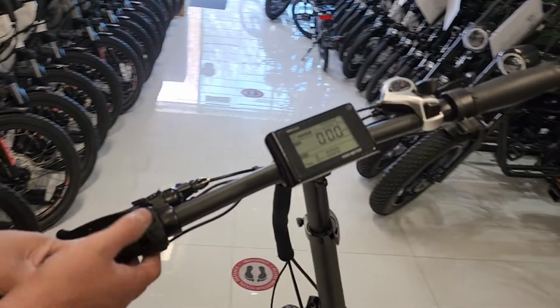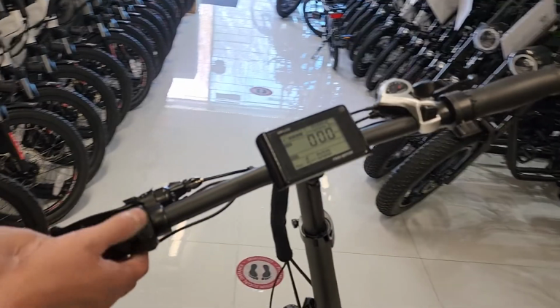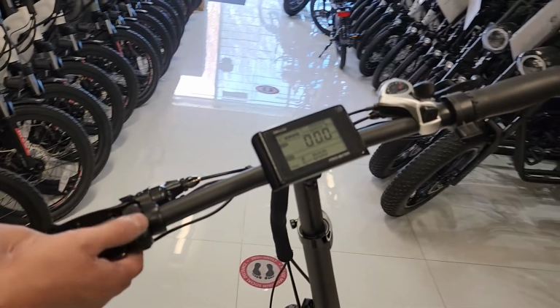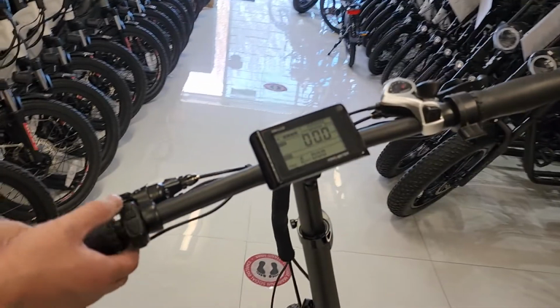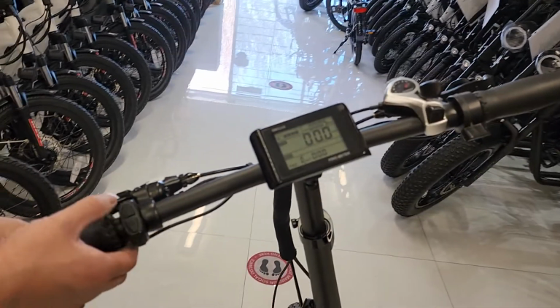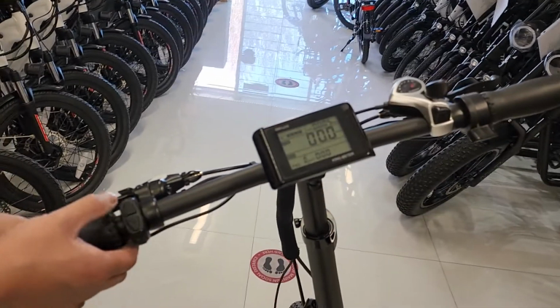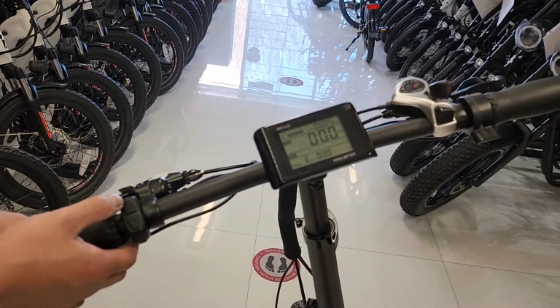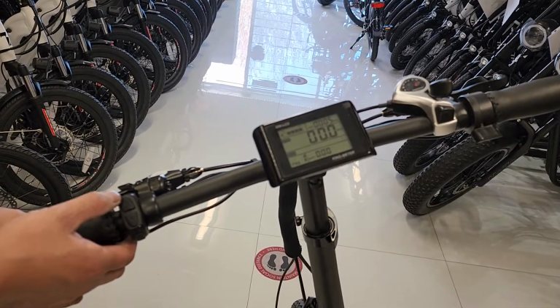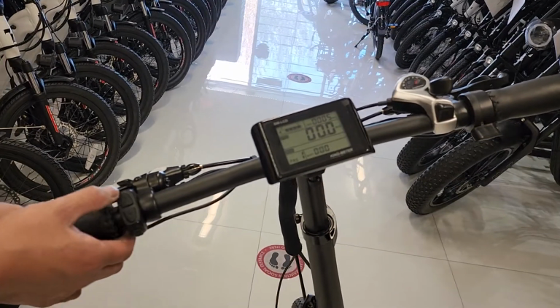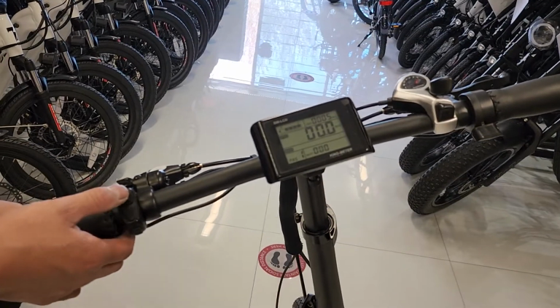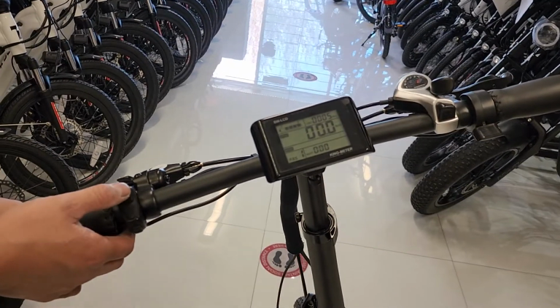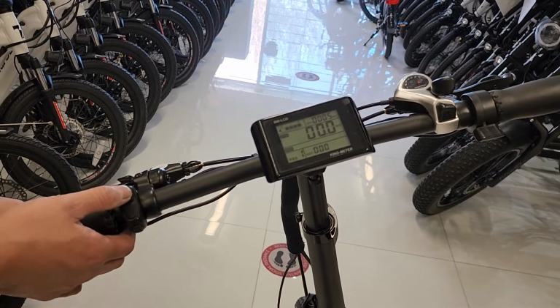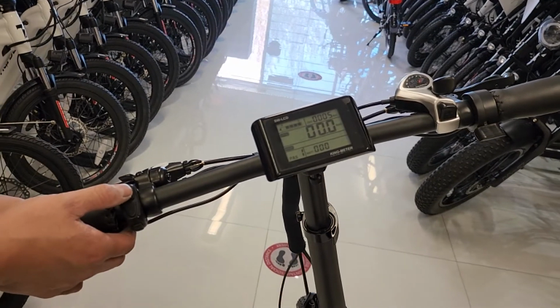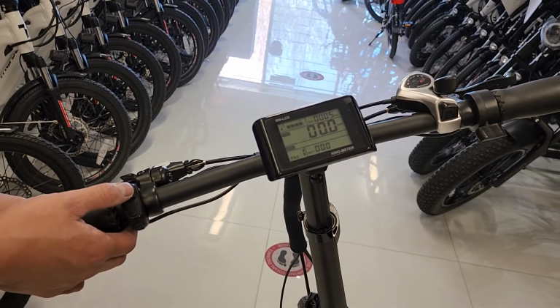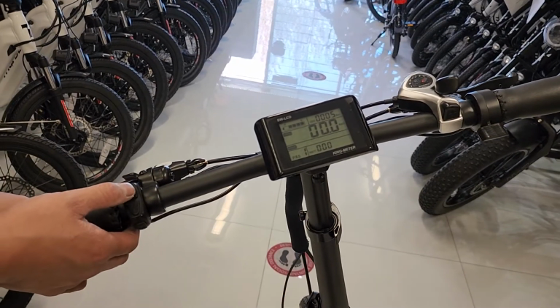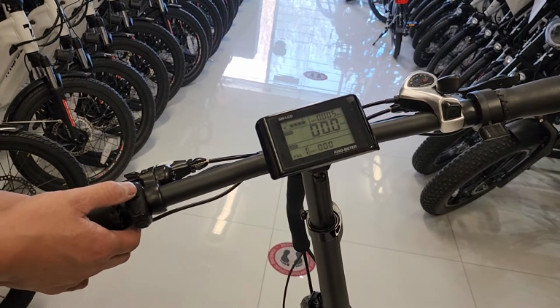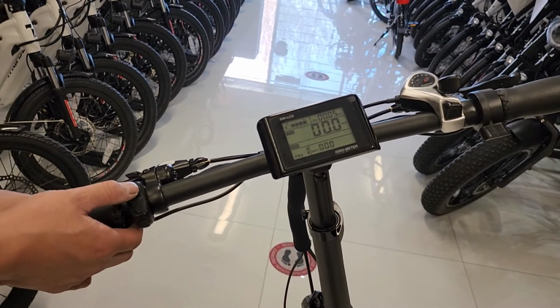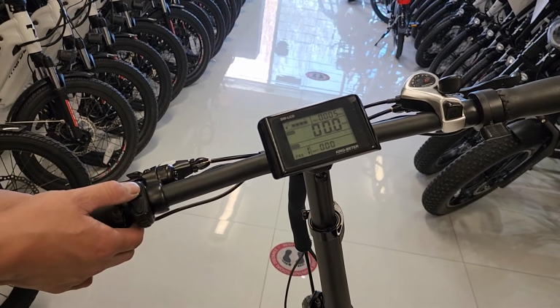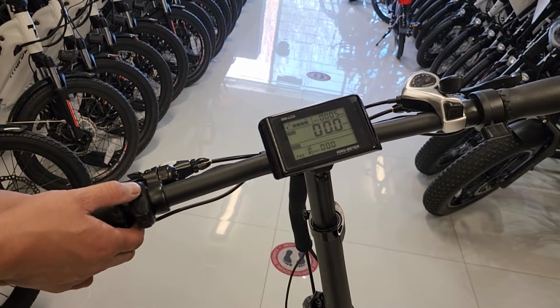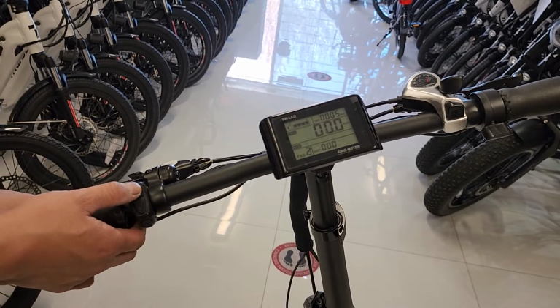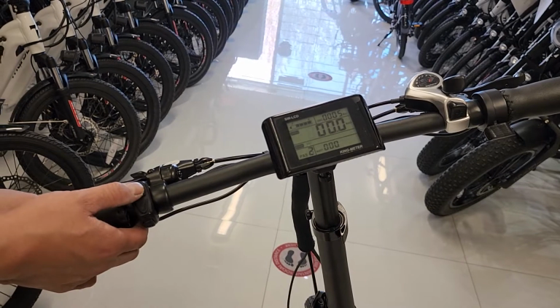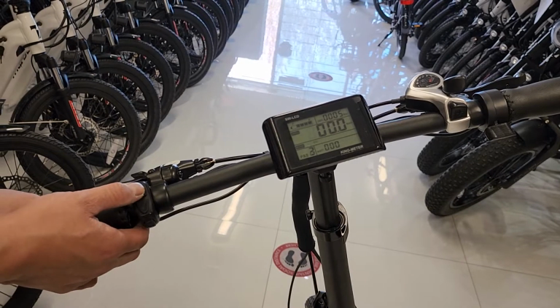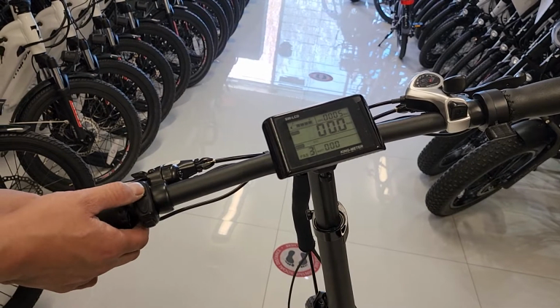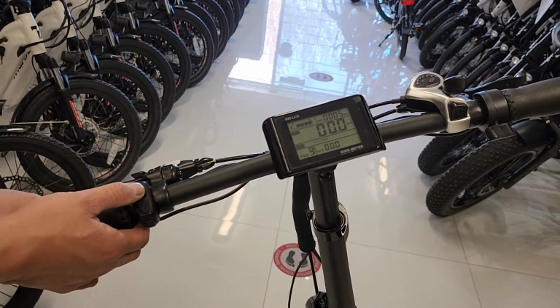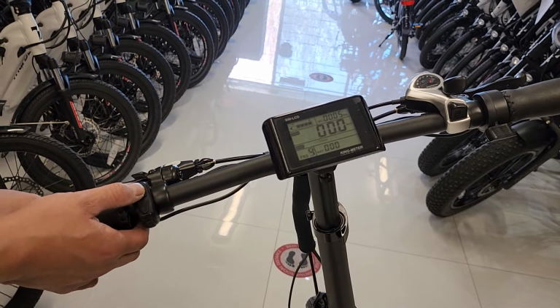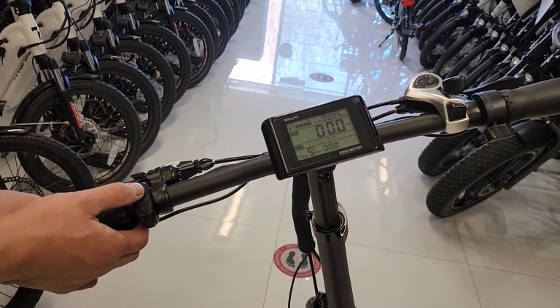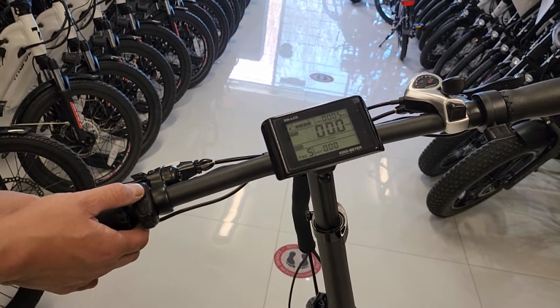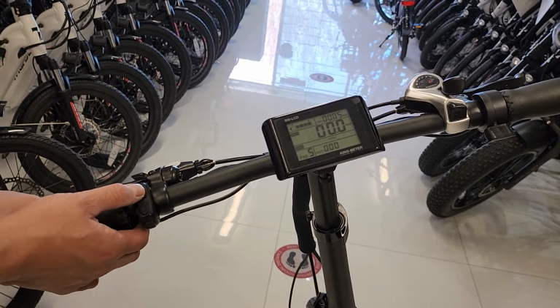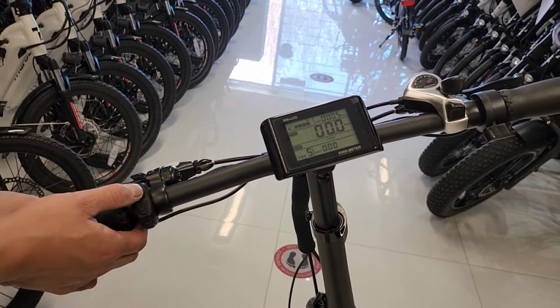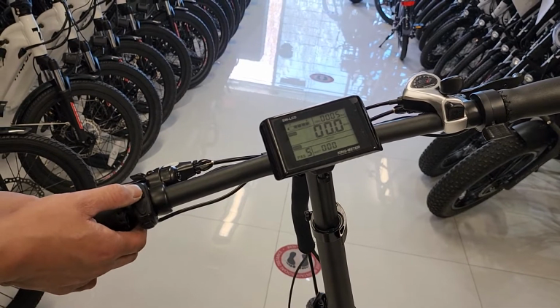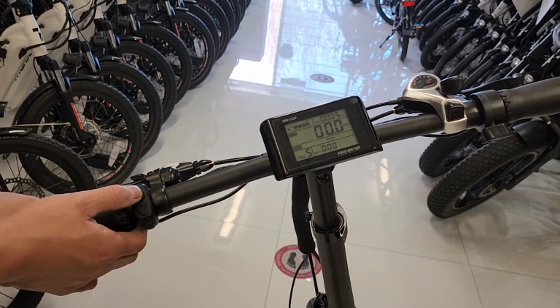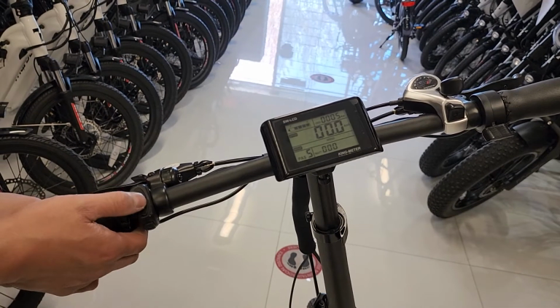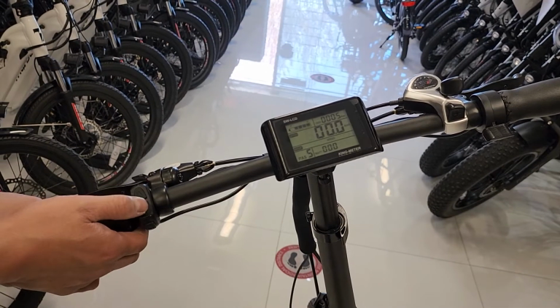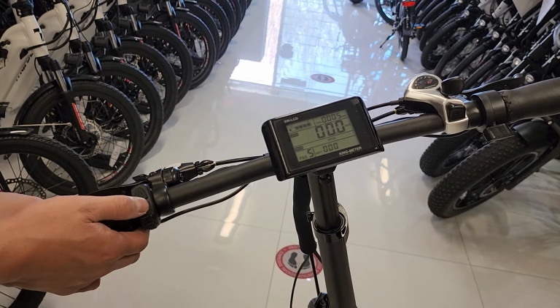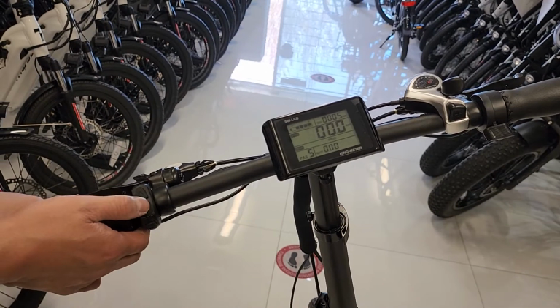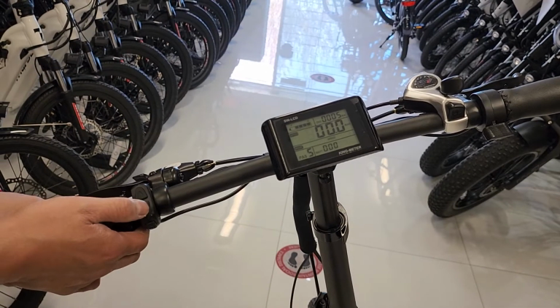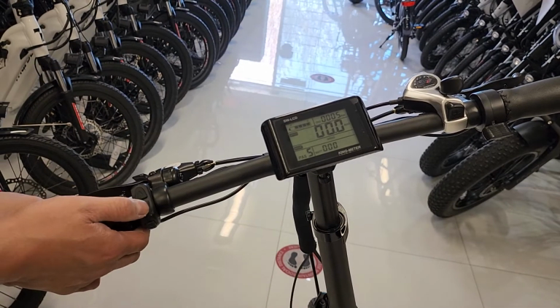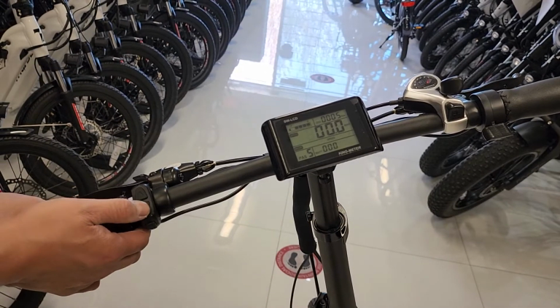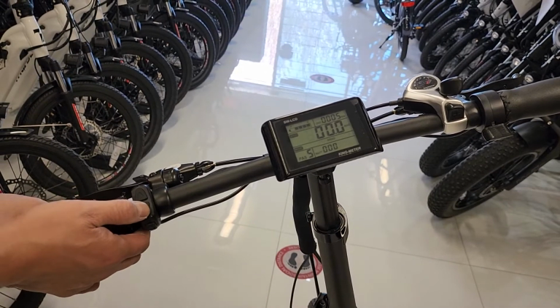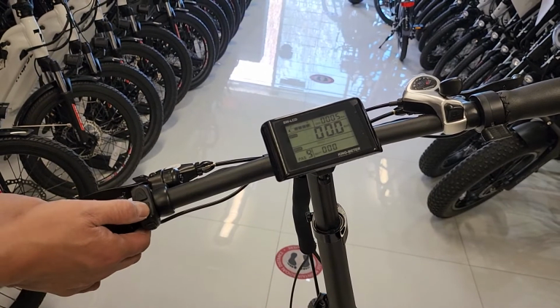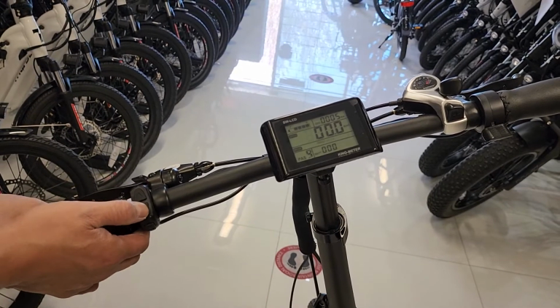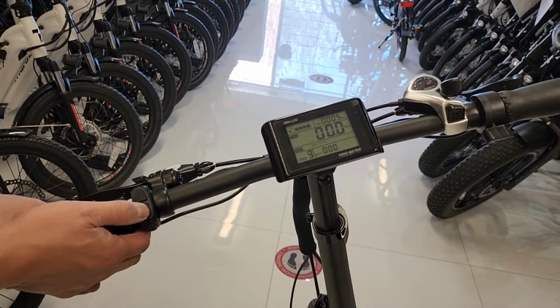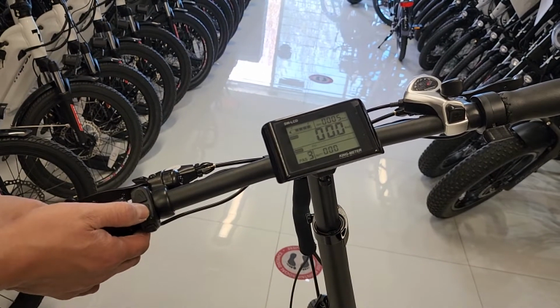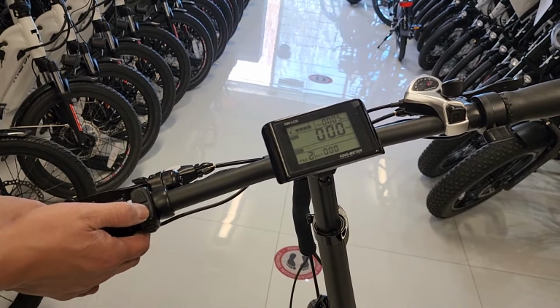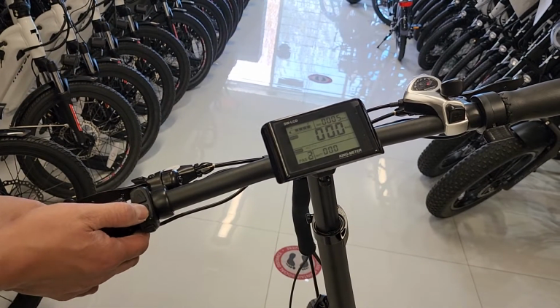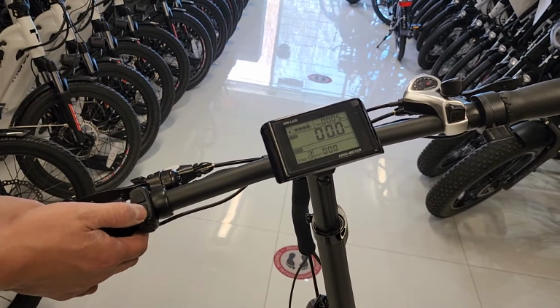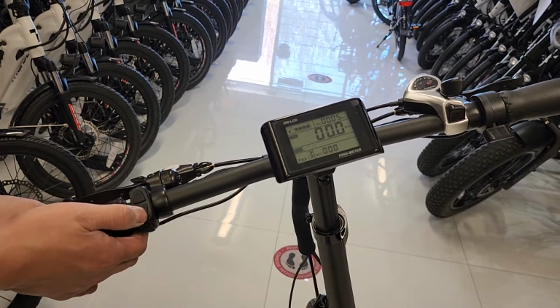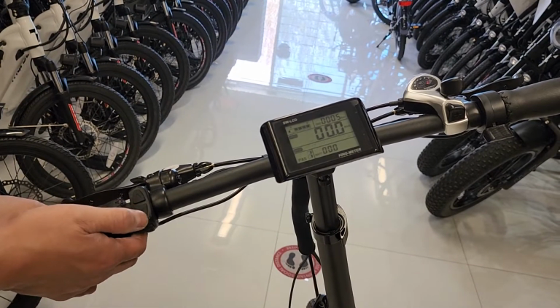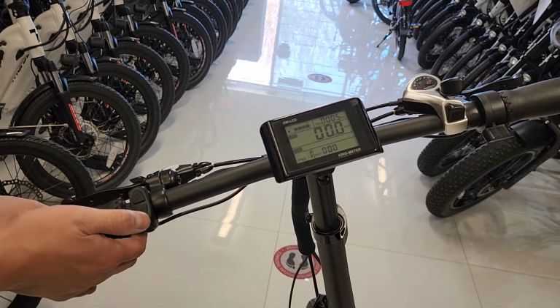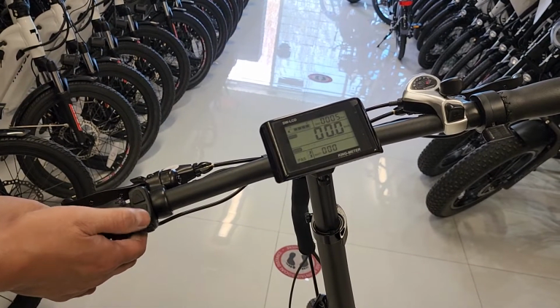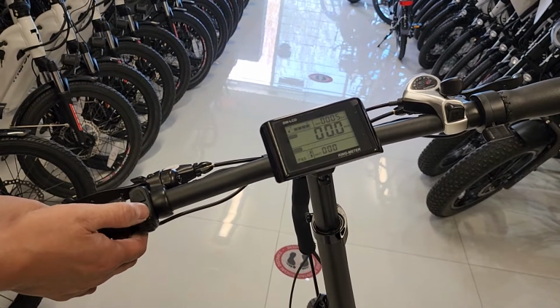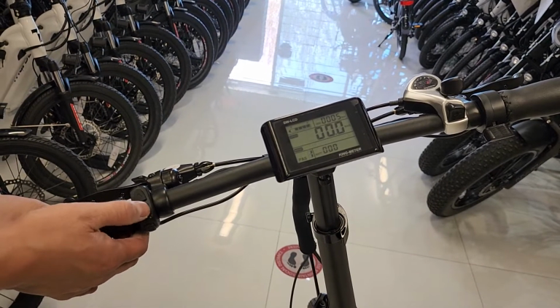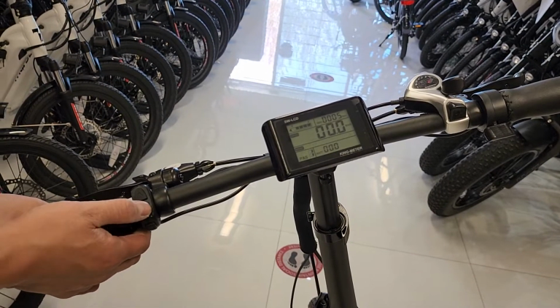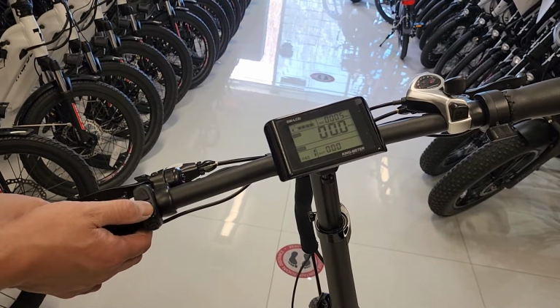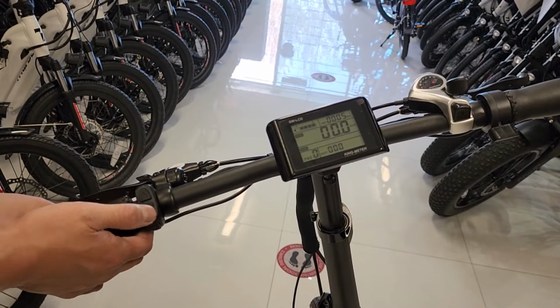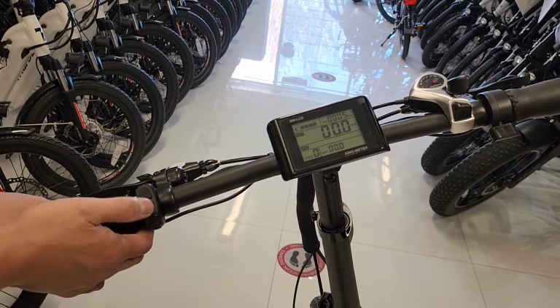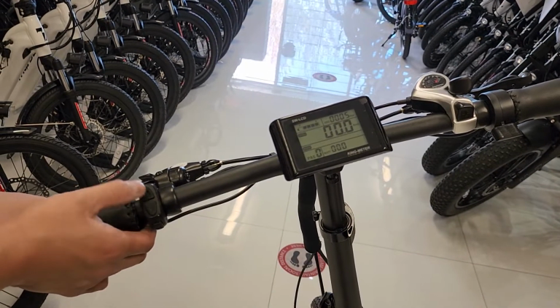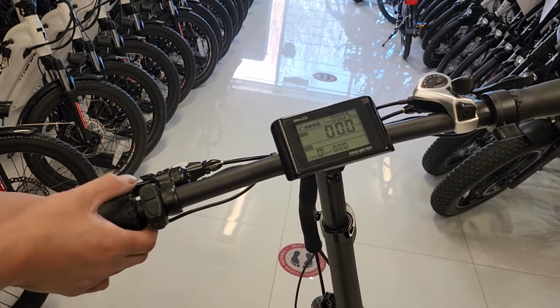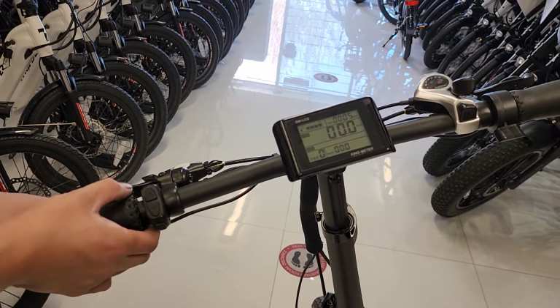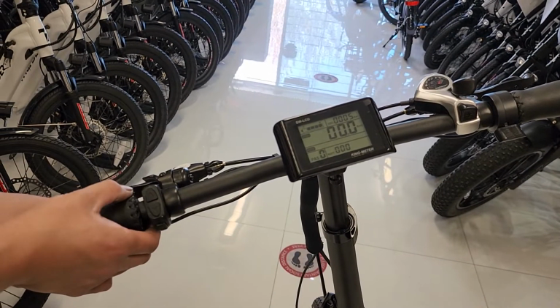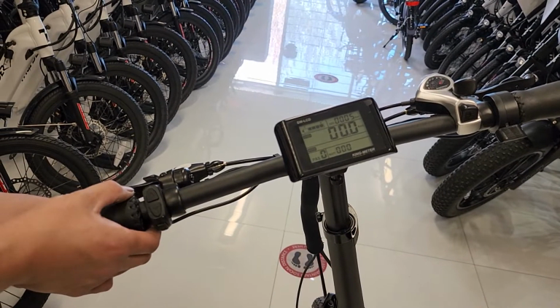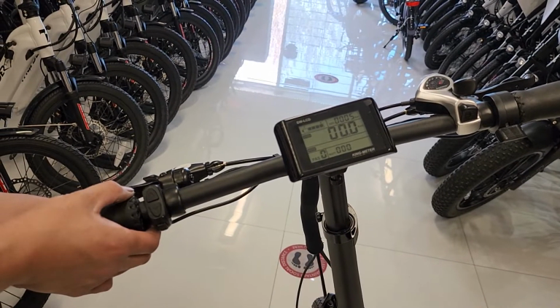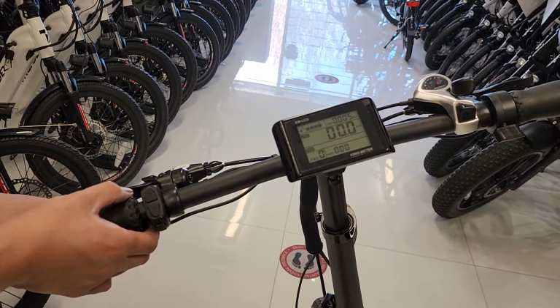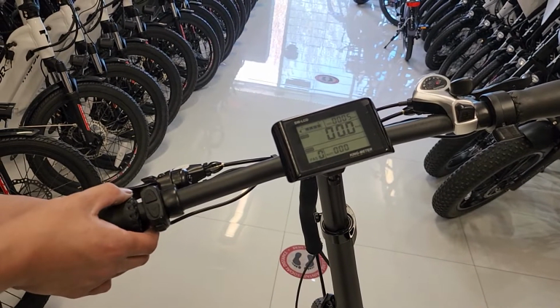You've got 5 level assist, up and down here. 5 is the fastest, 1 is the slowest, and 0 becomes a regular bike.